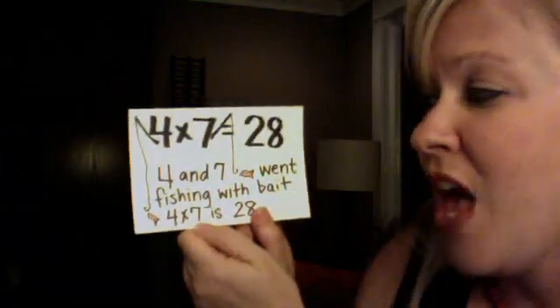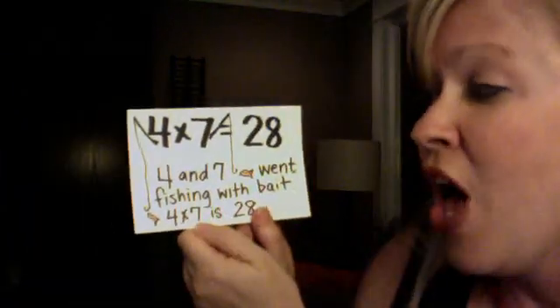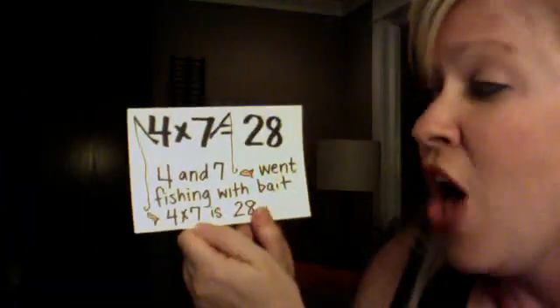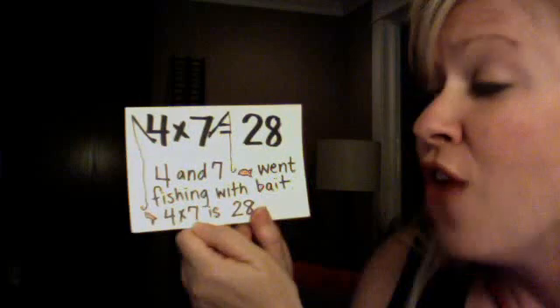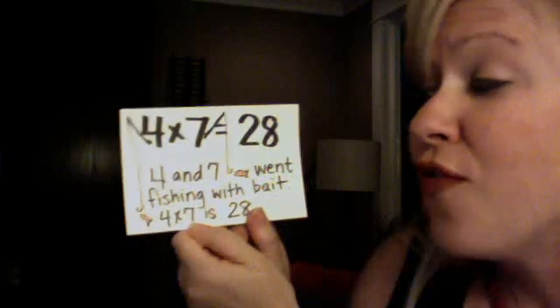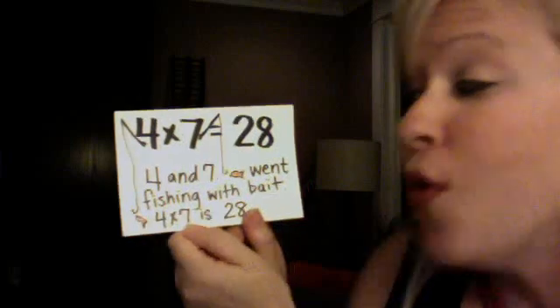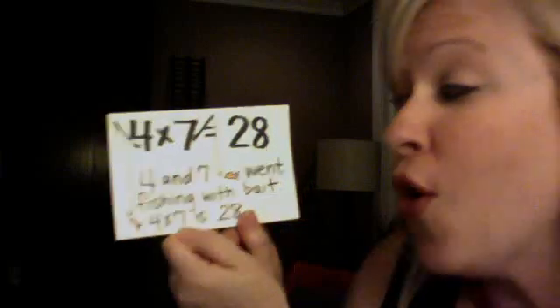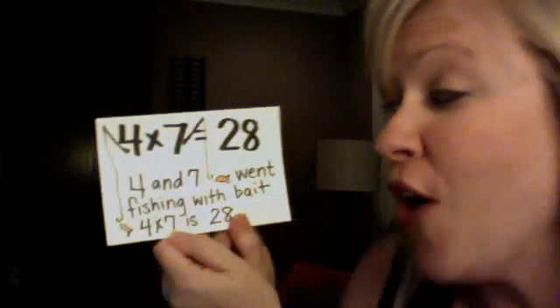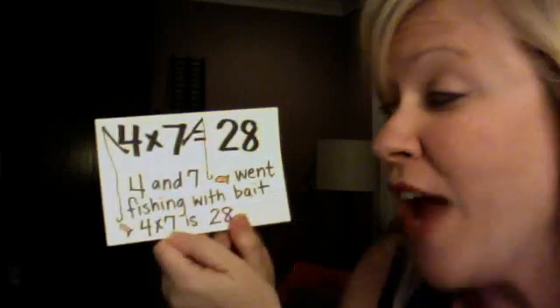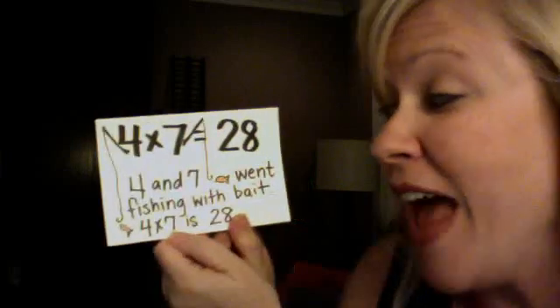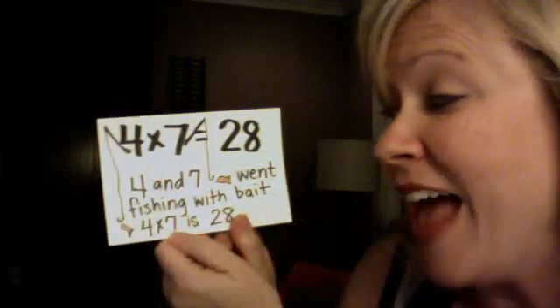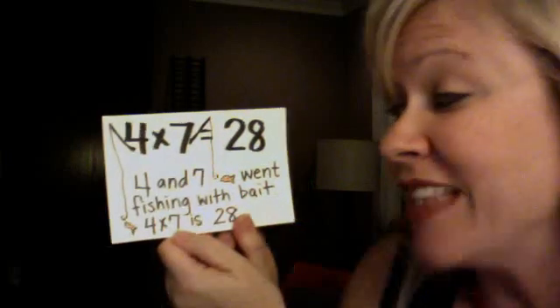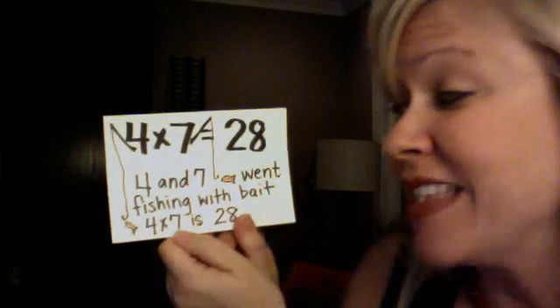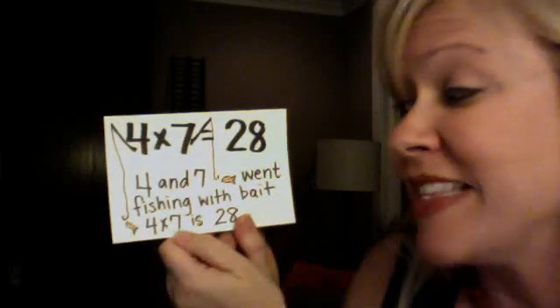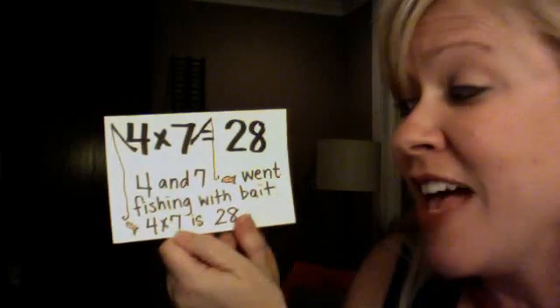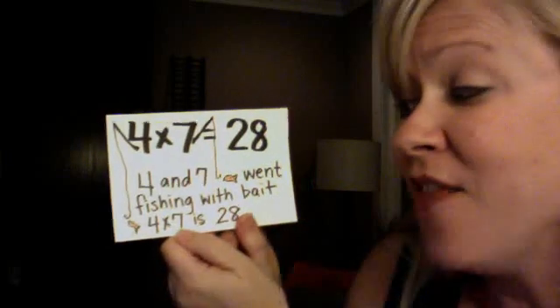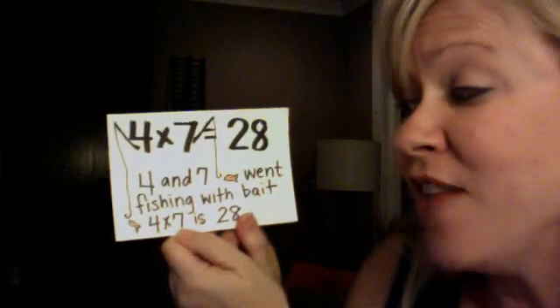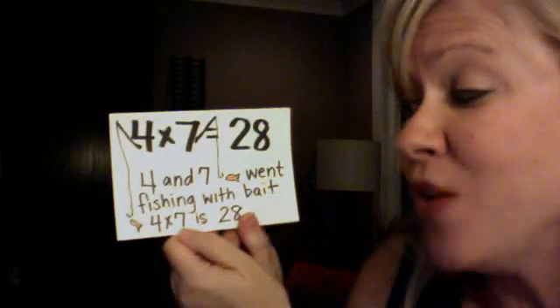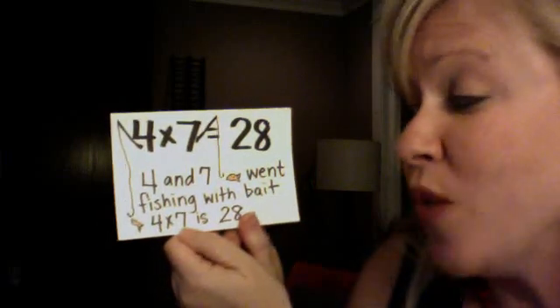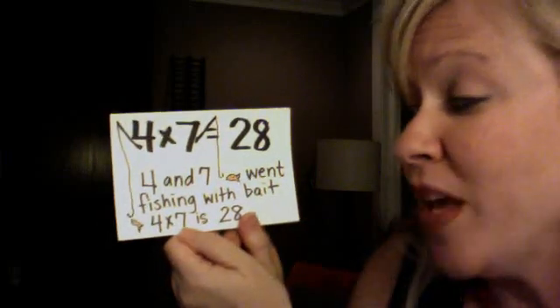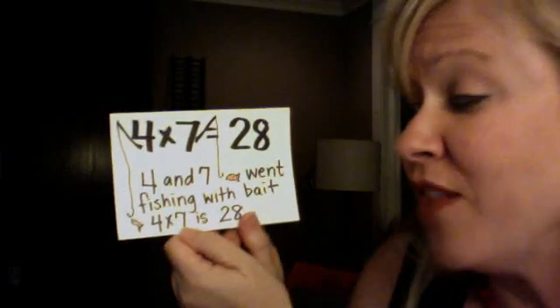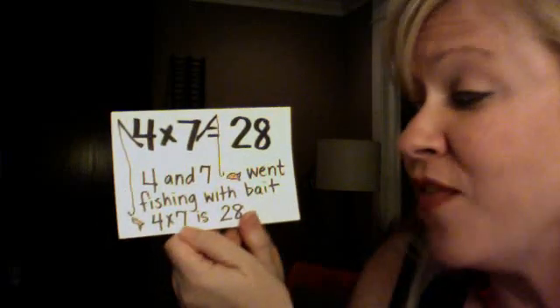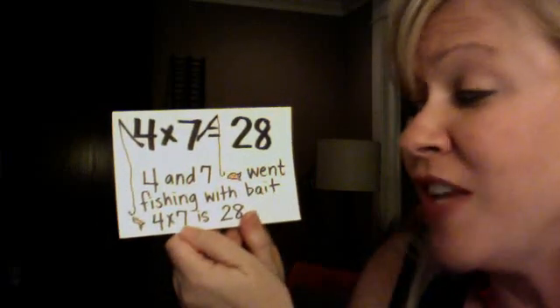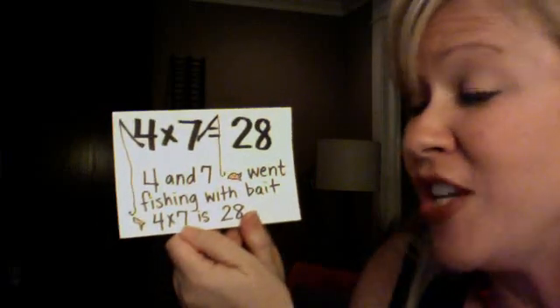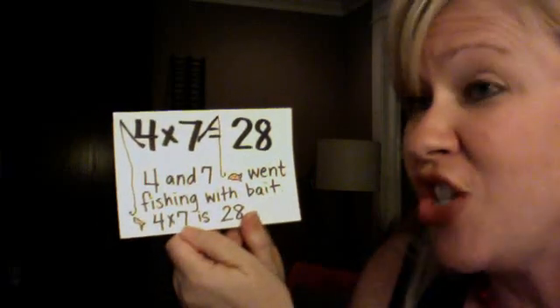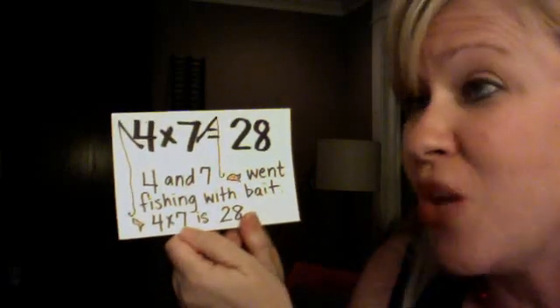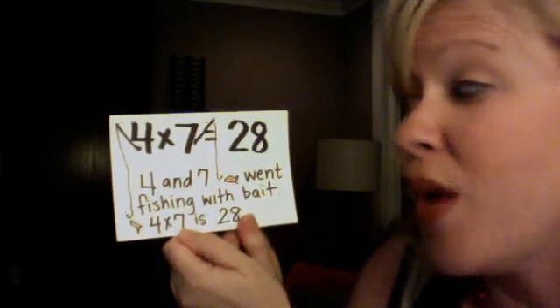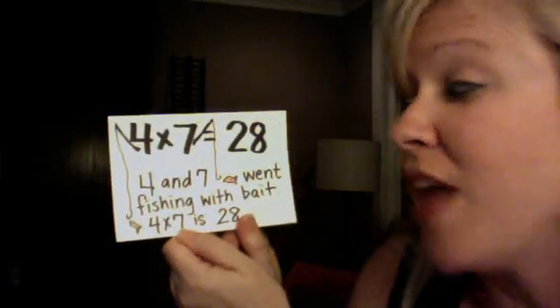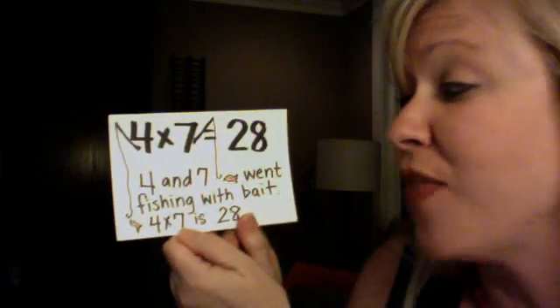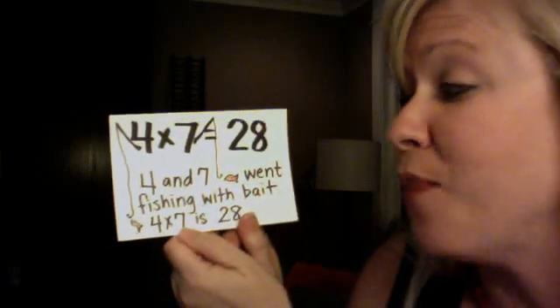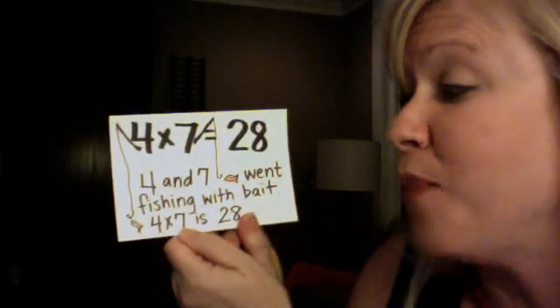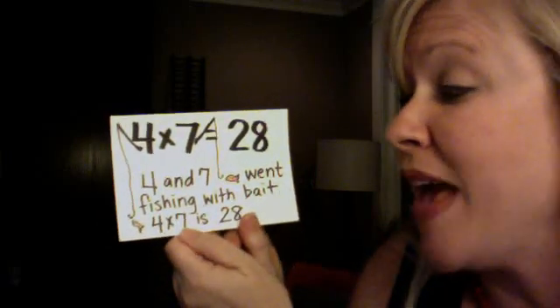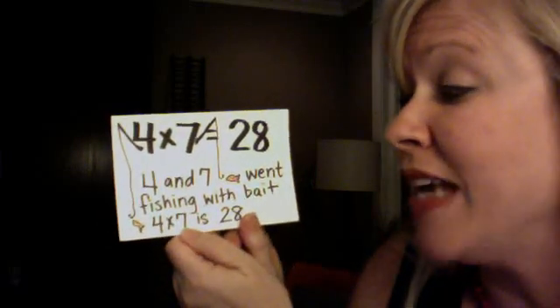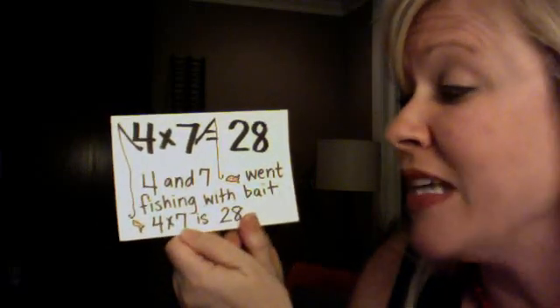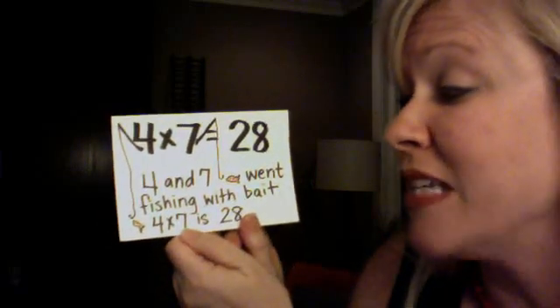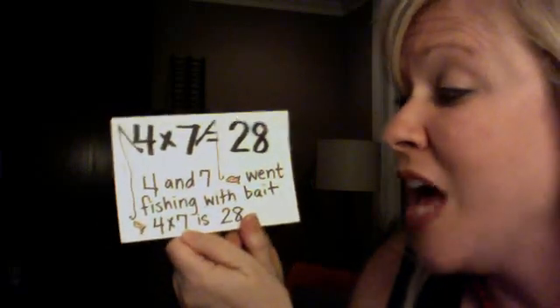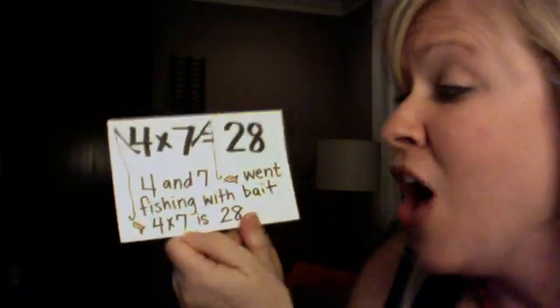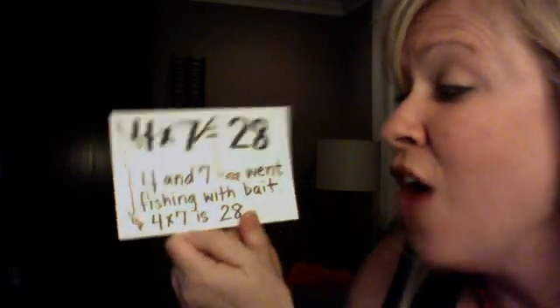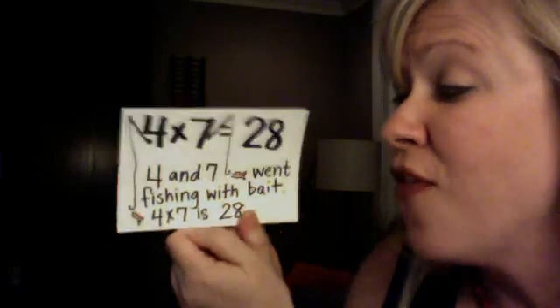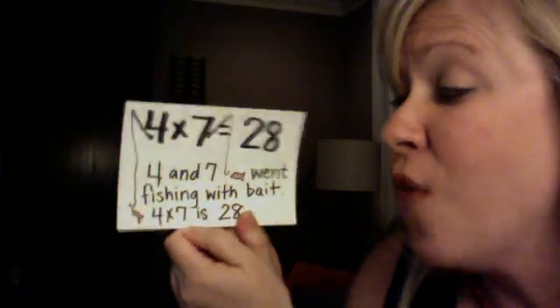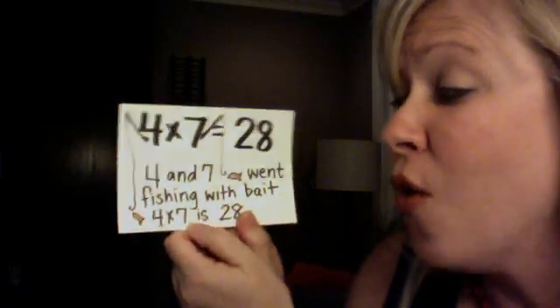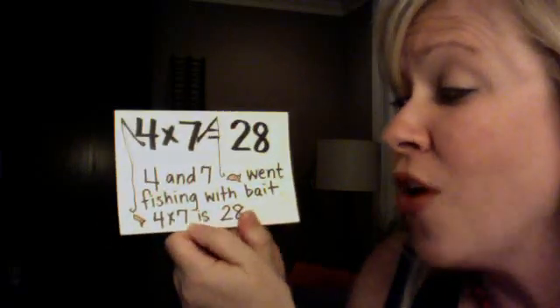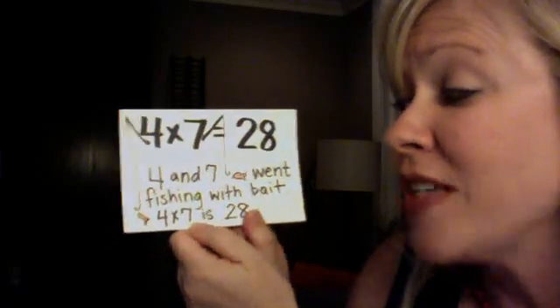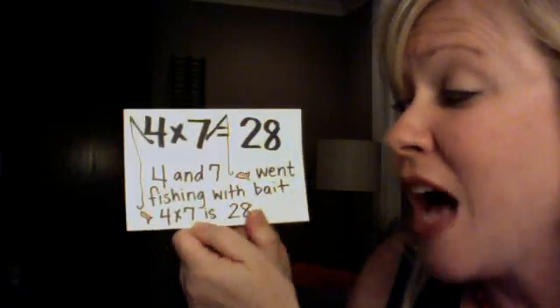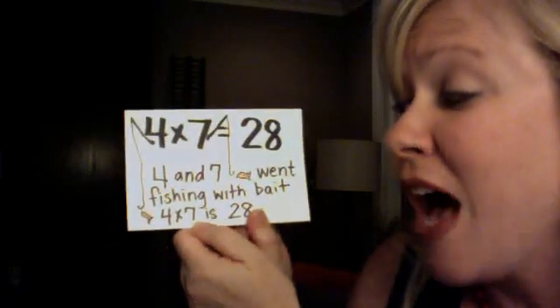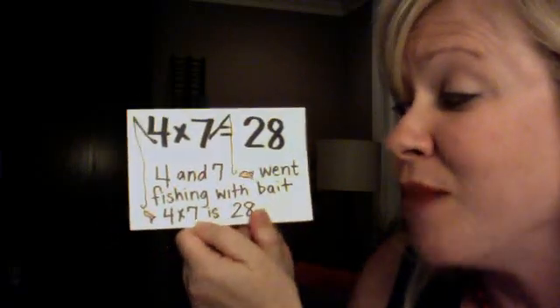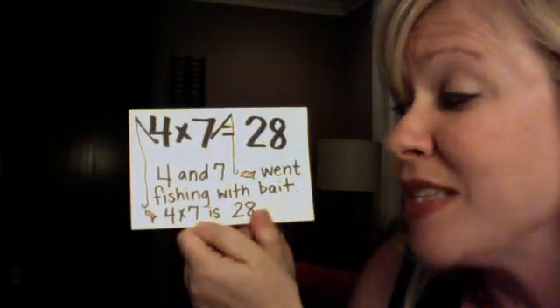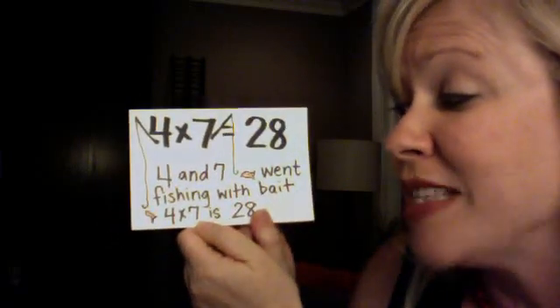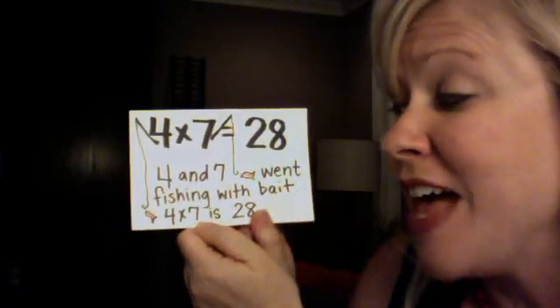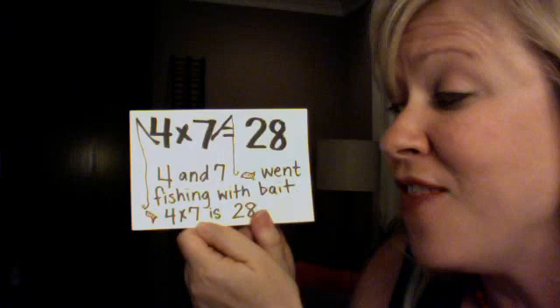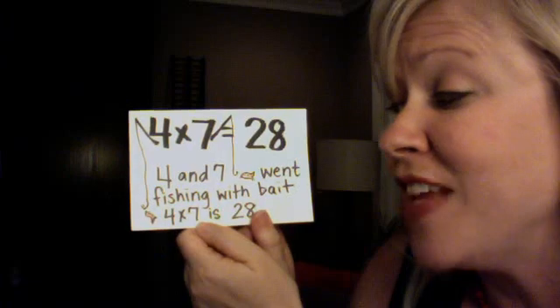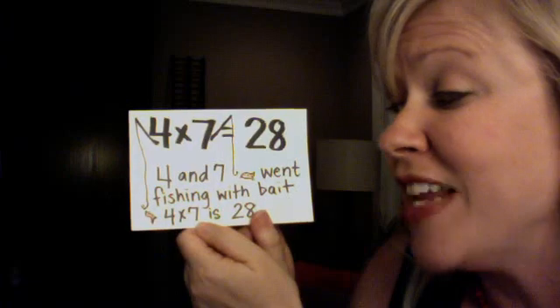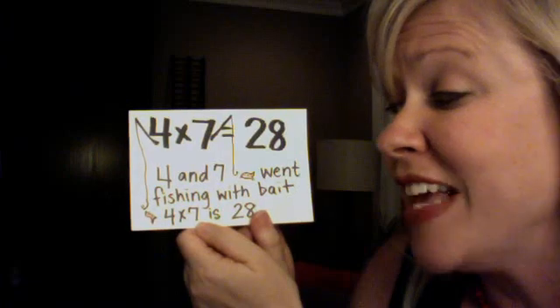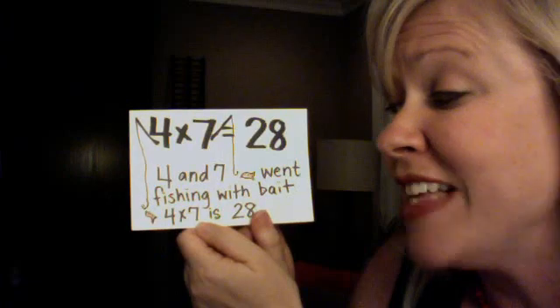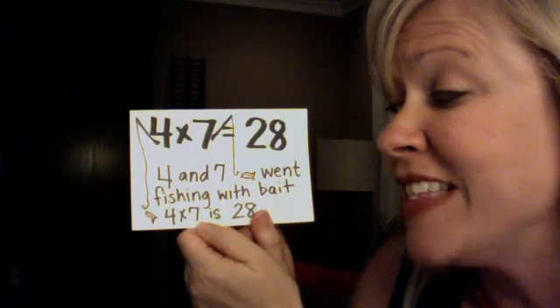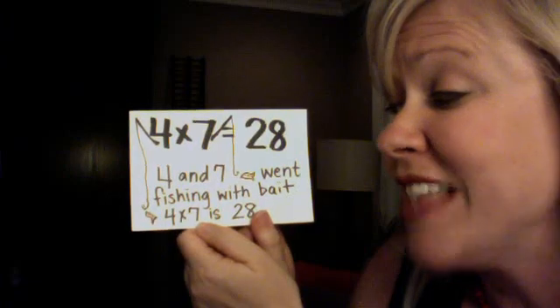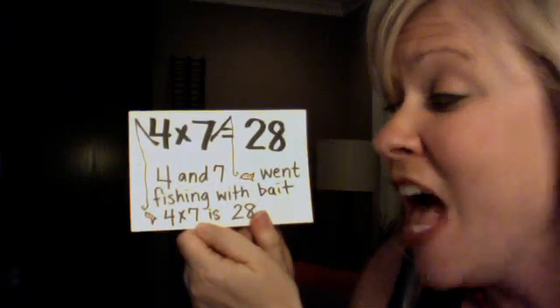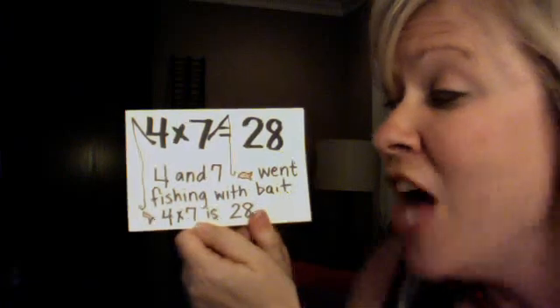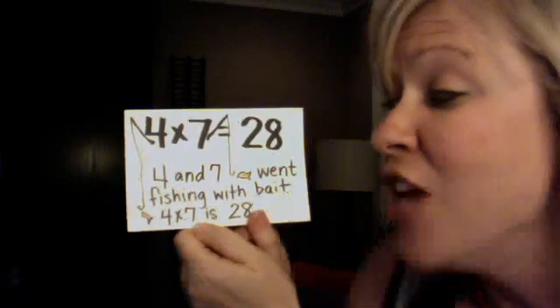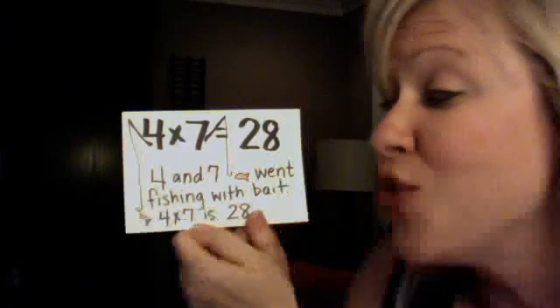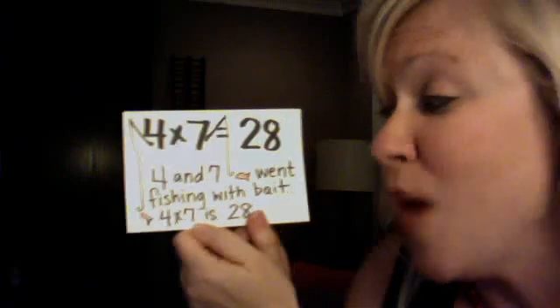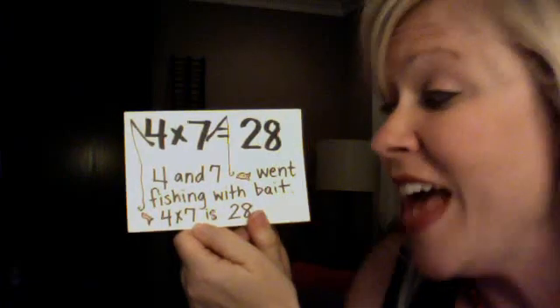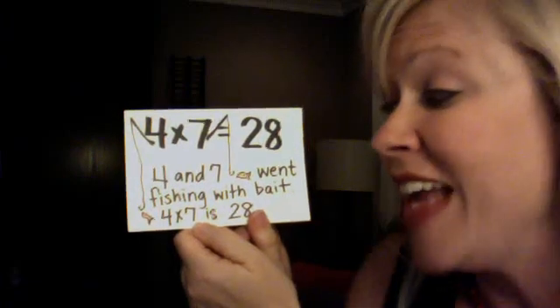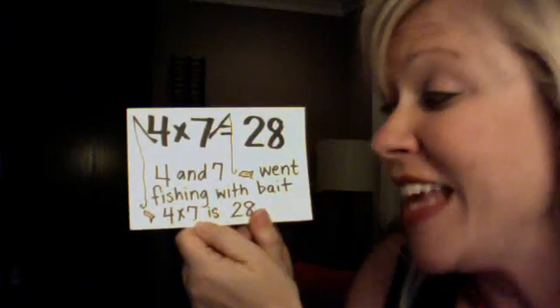4 and 7 went fishing with bait. 4 x 7 is 28.